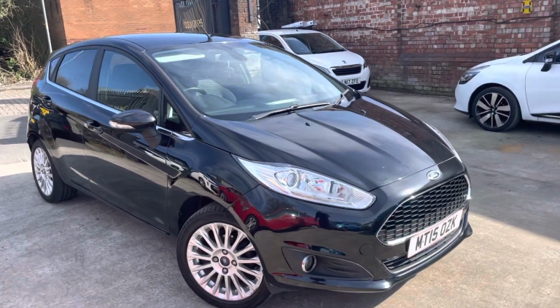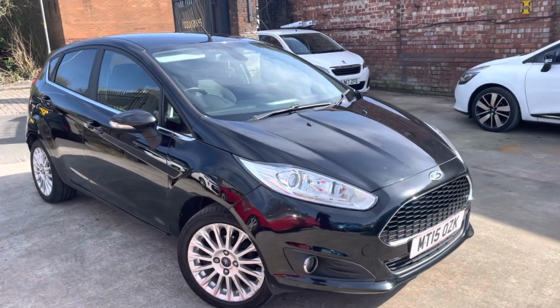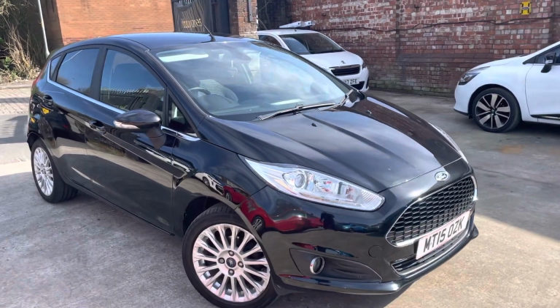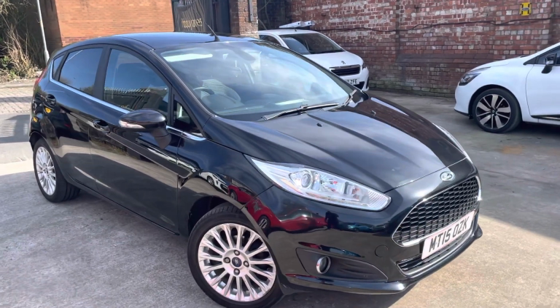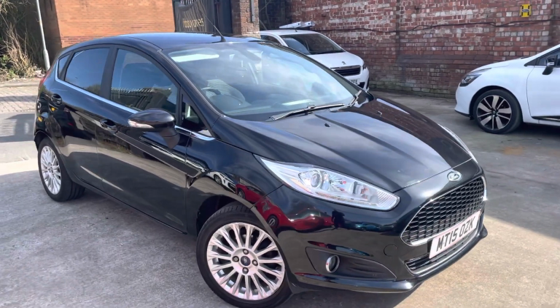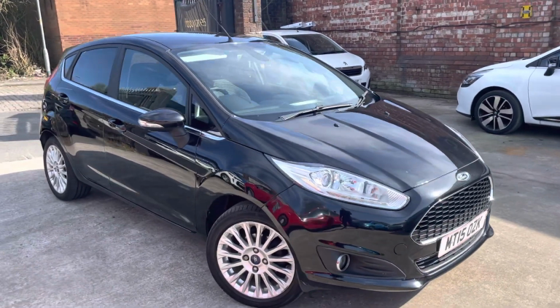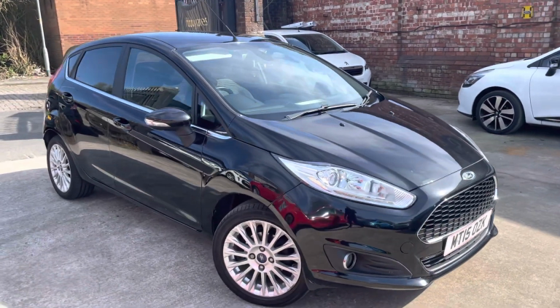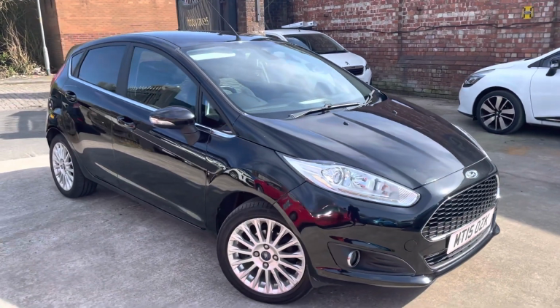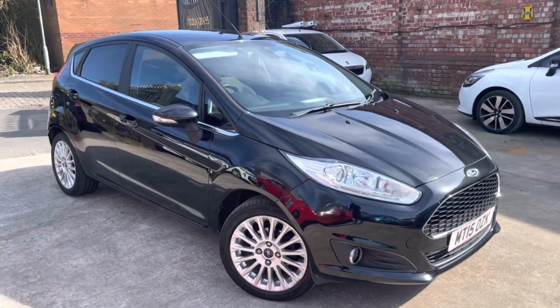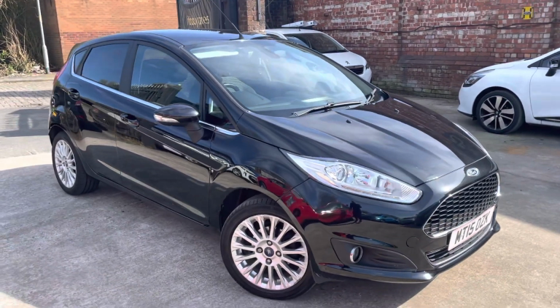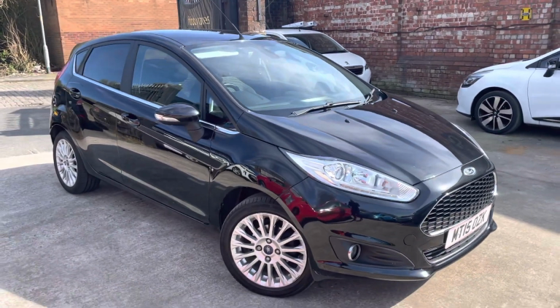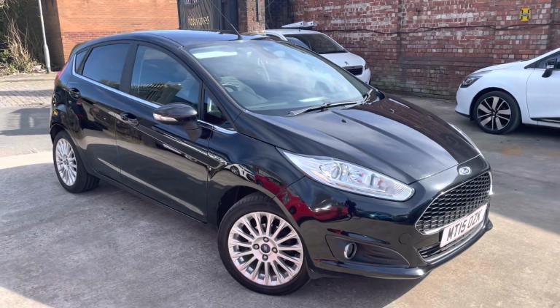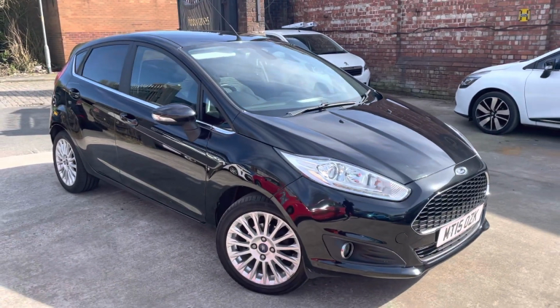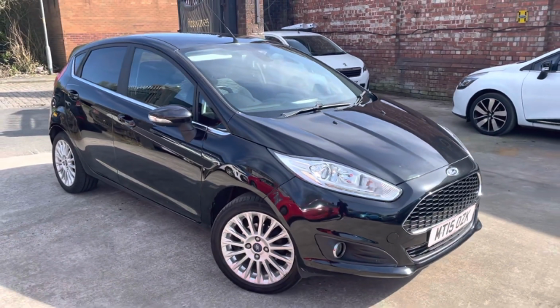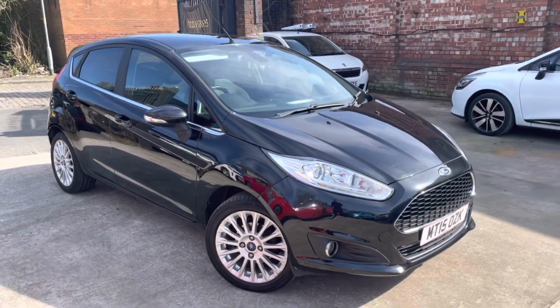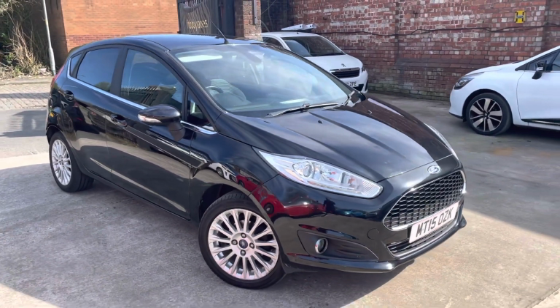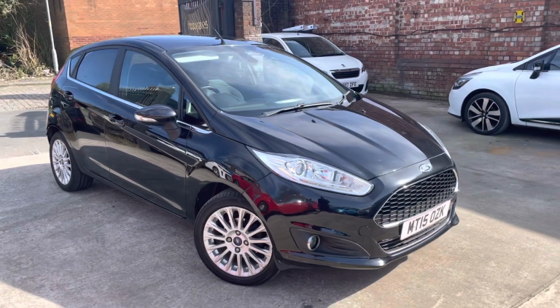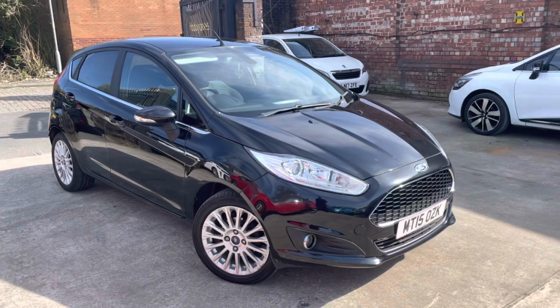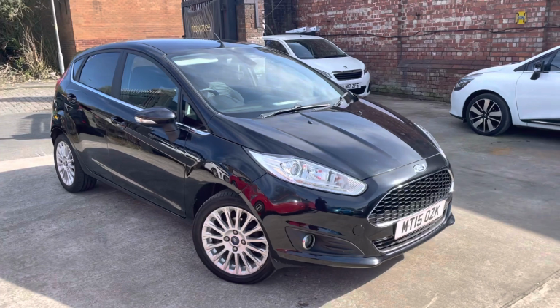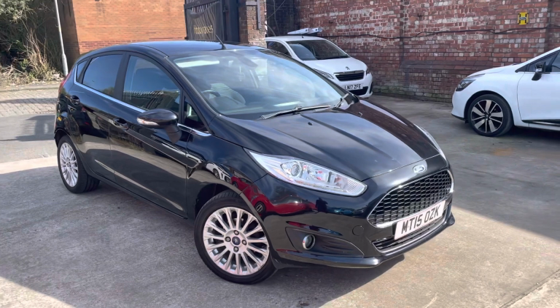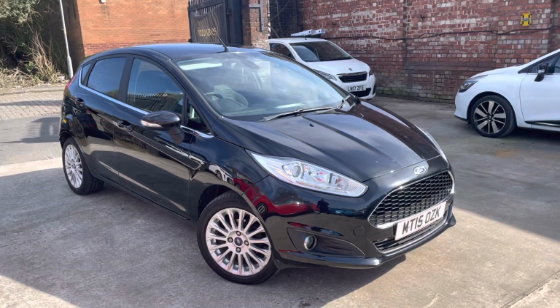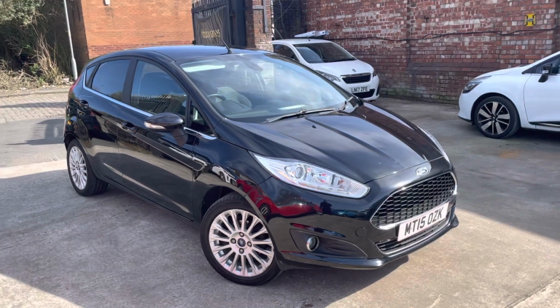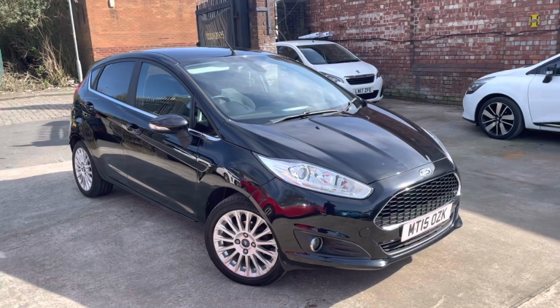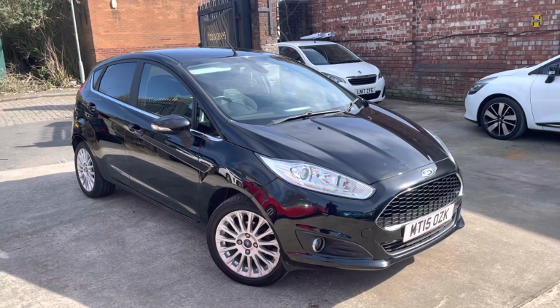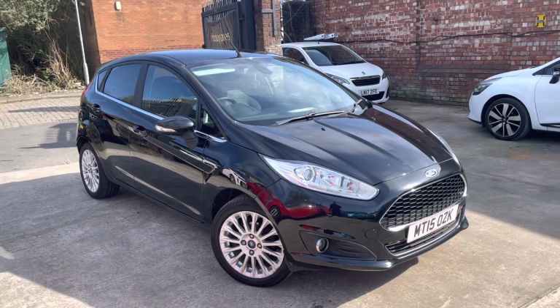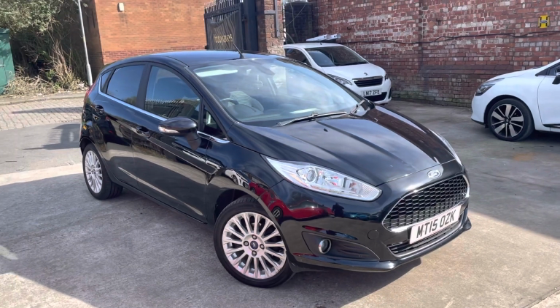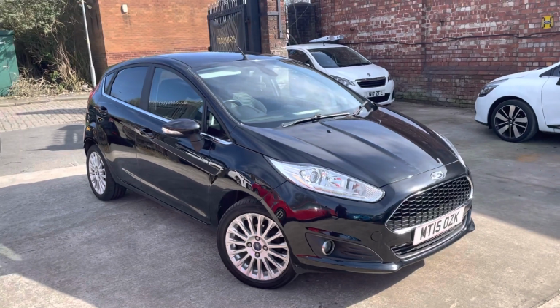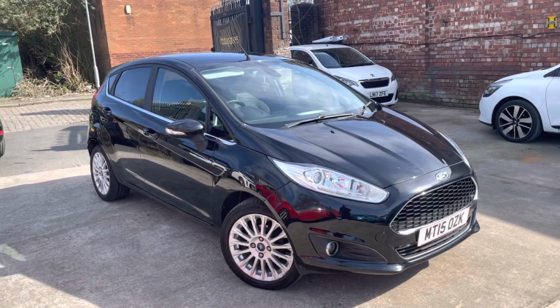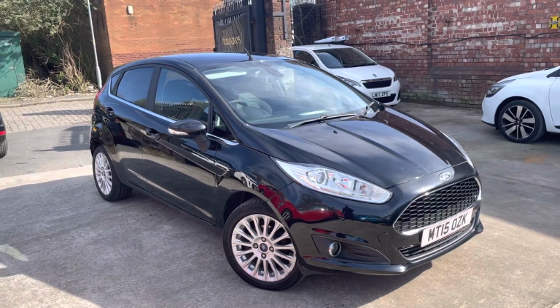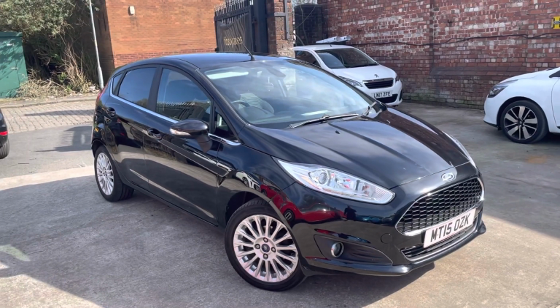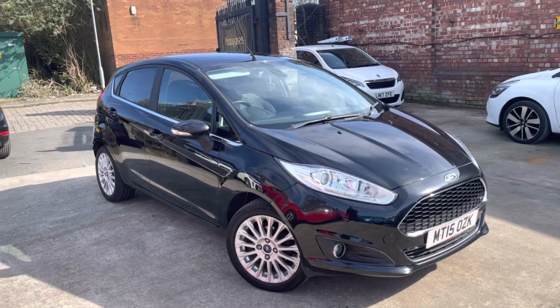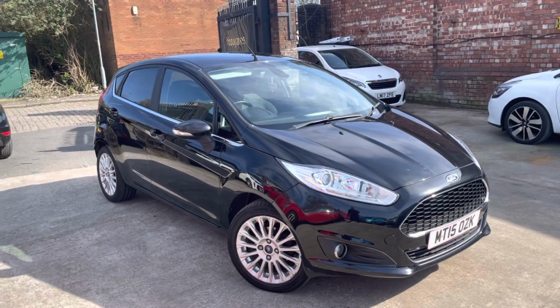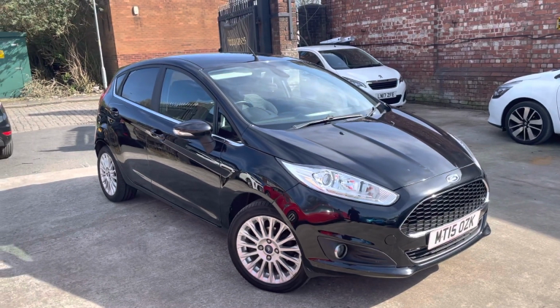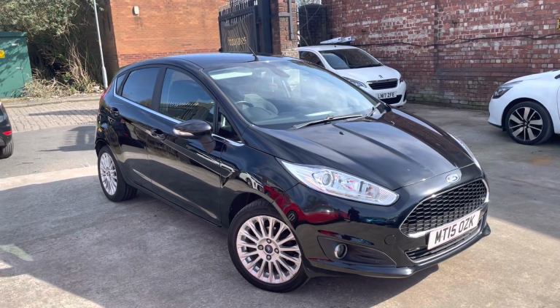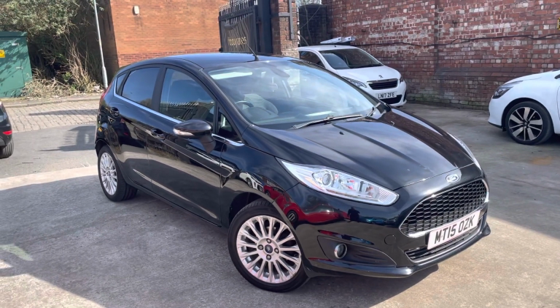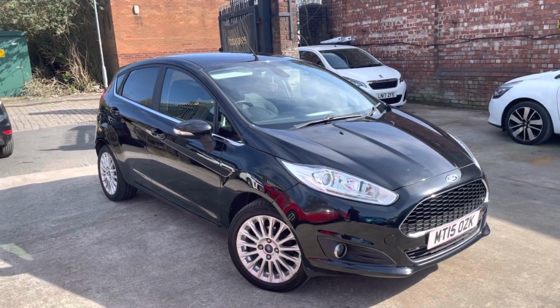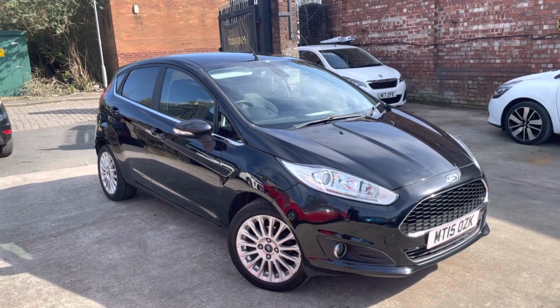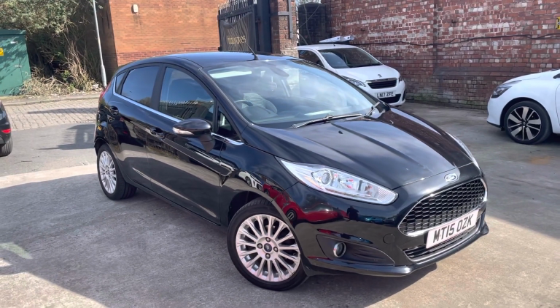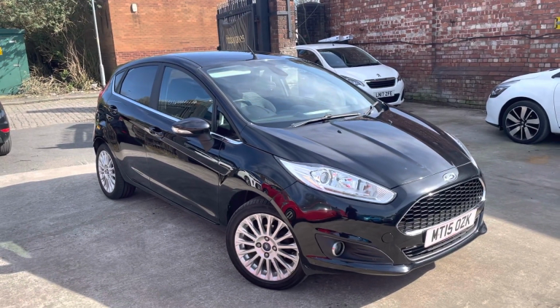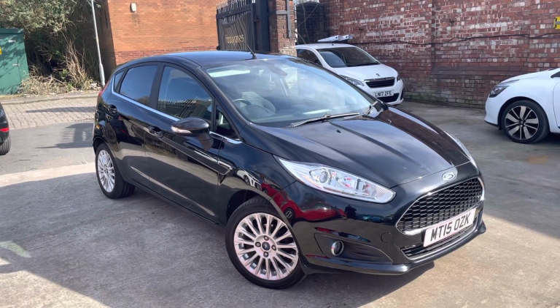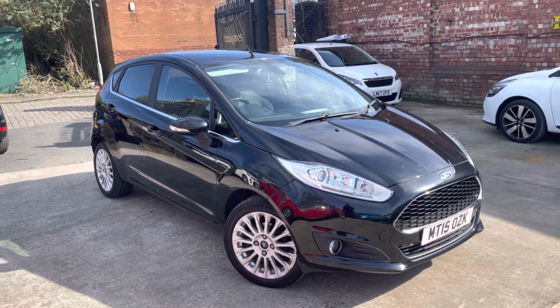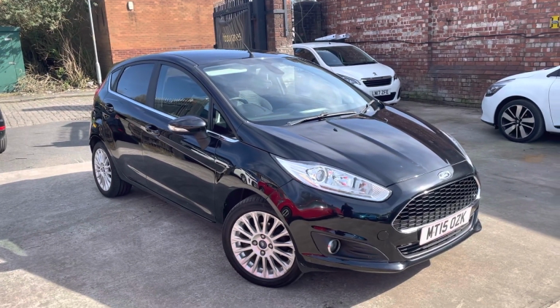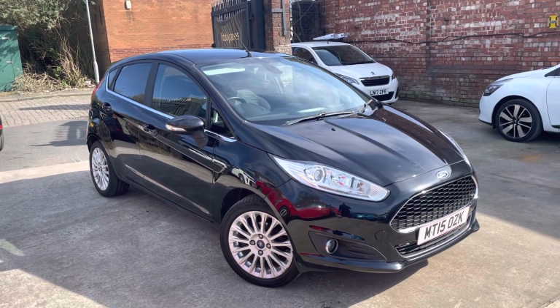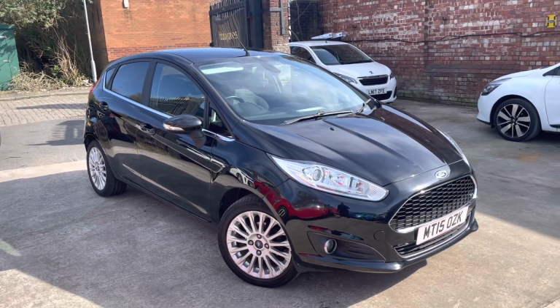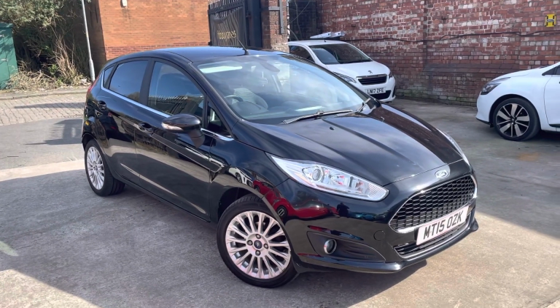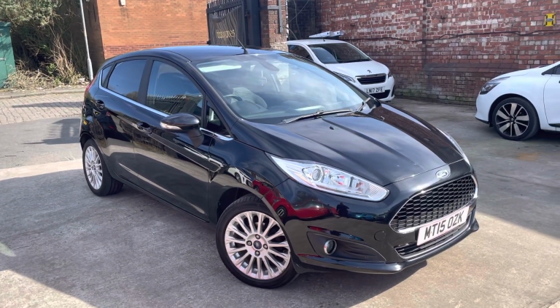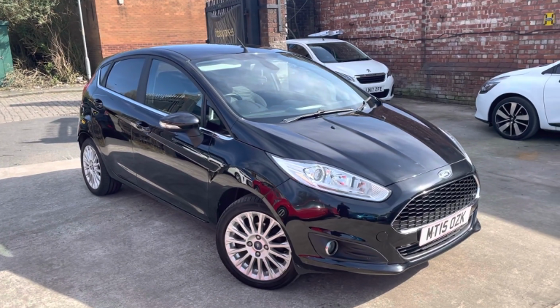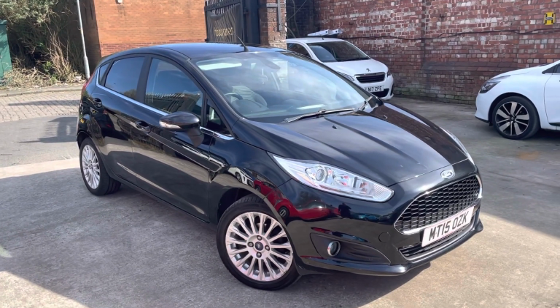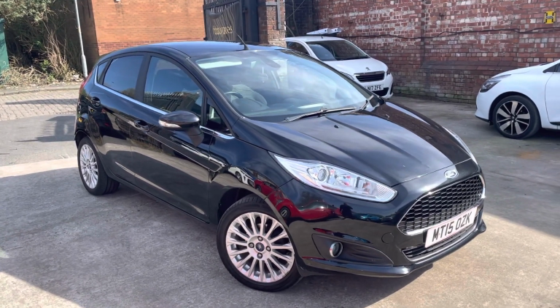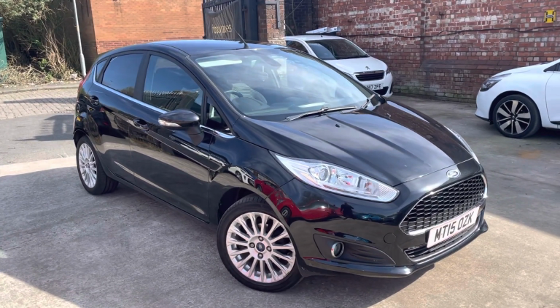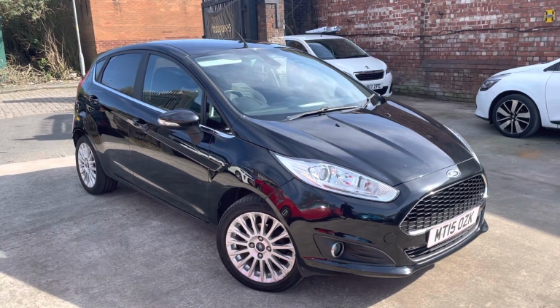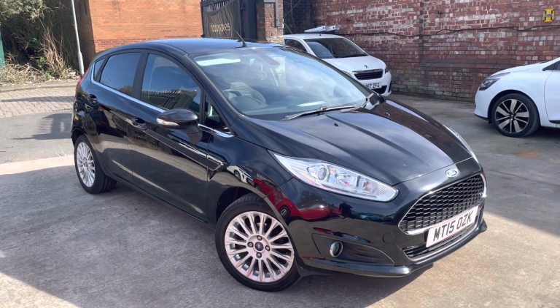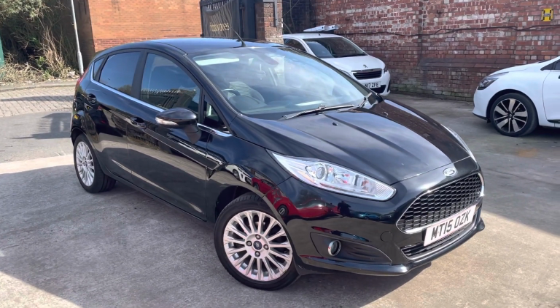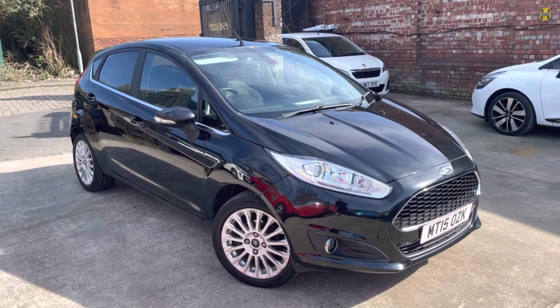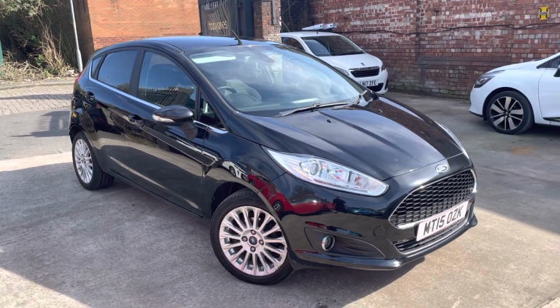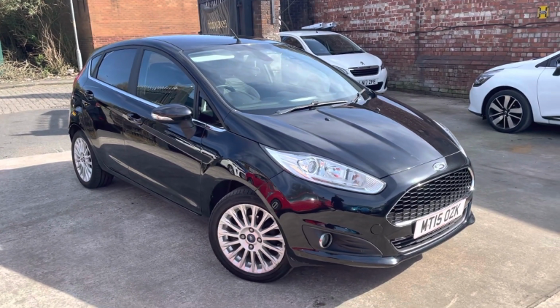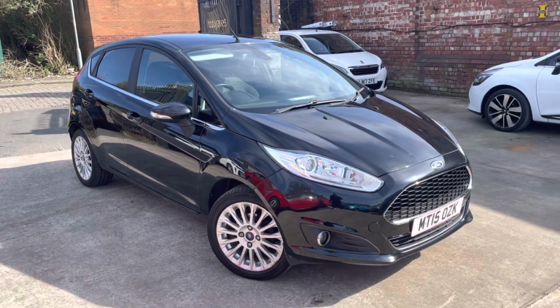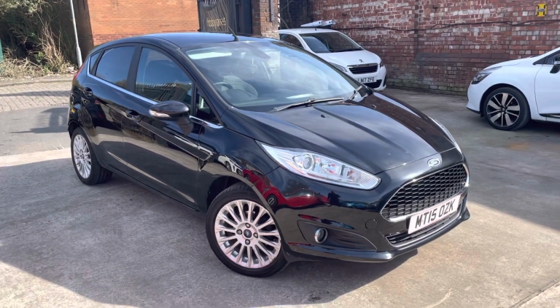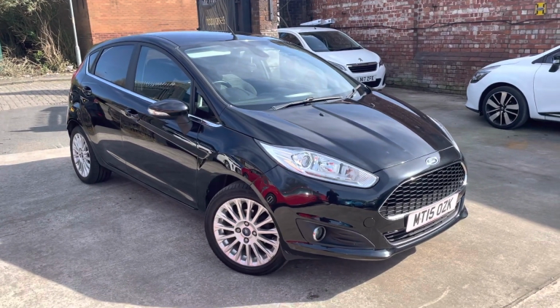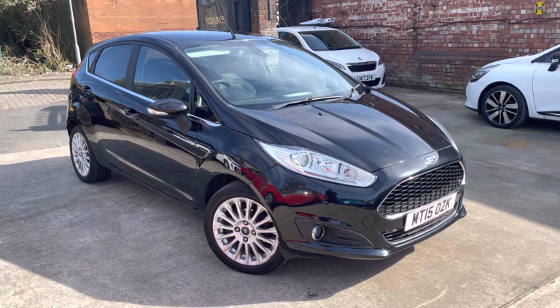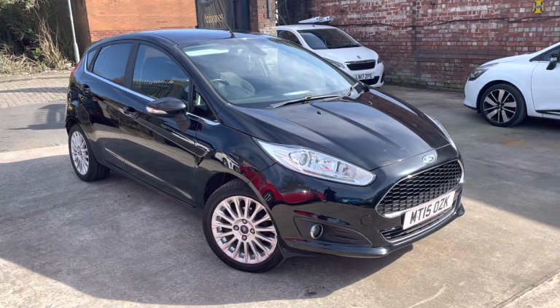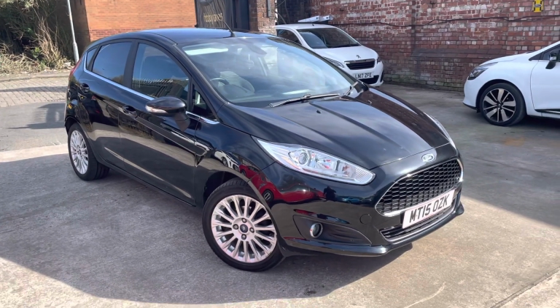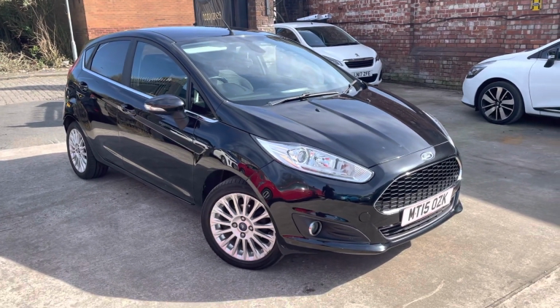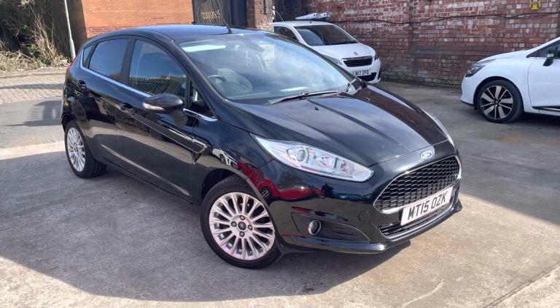Good paperwork behind the car, got the V5C, just chasing up some service history with the vehicle, but it'll come with 12 months MOT as standard.